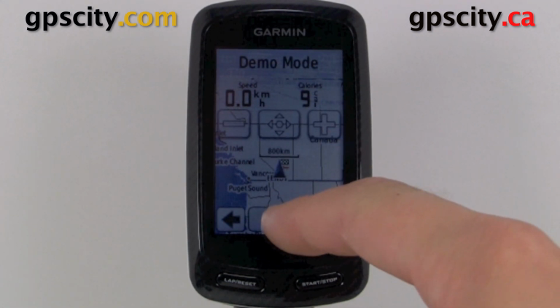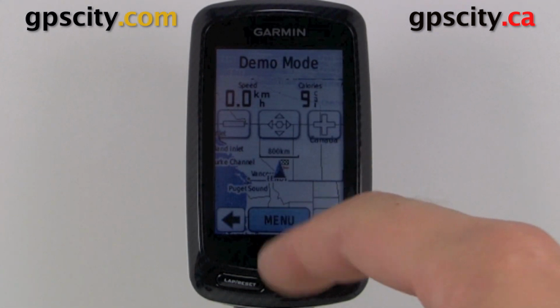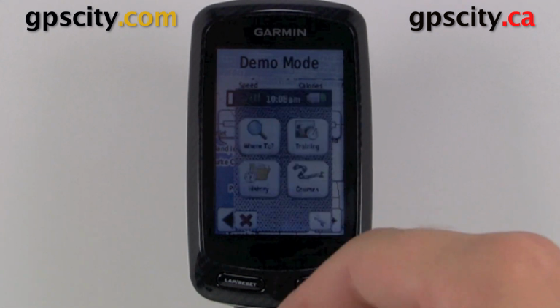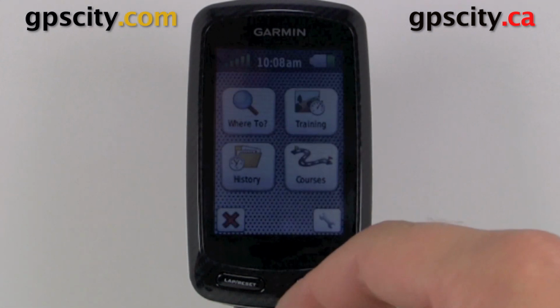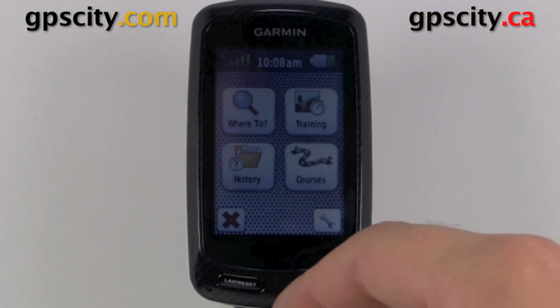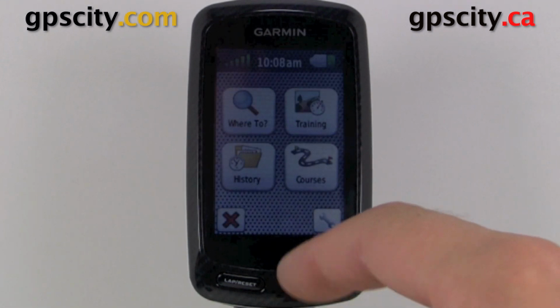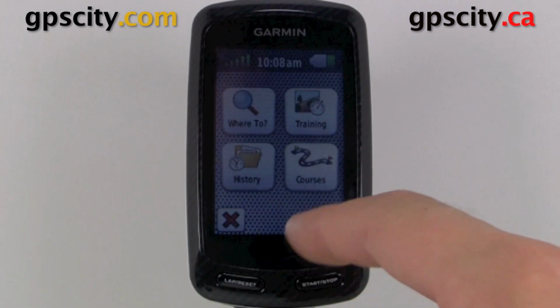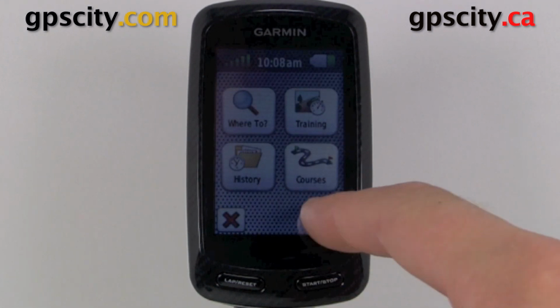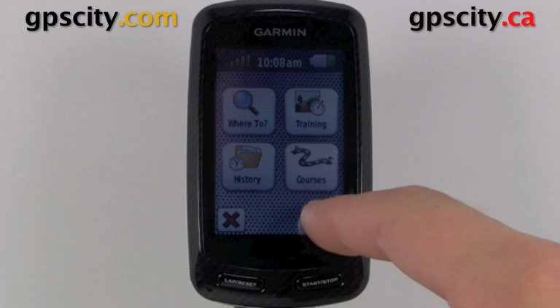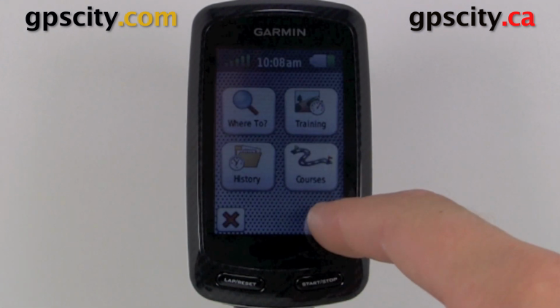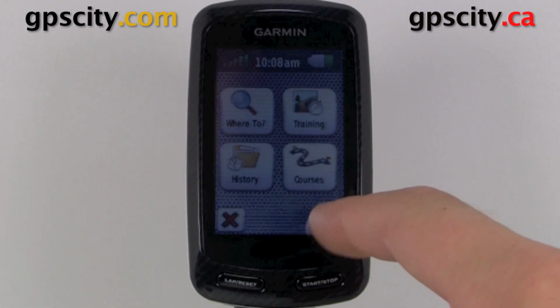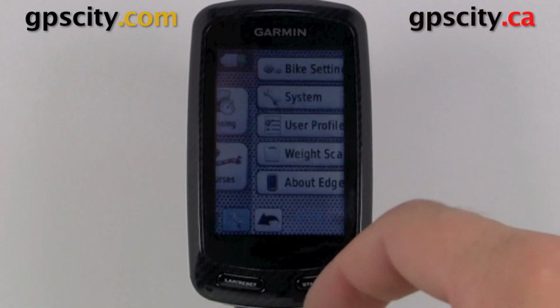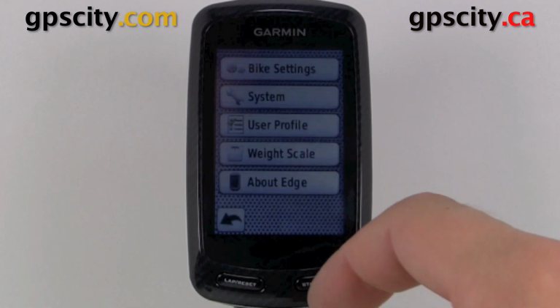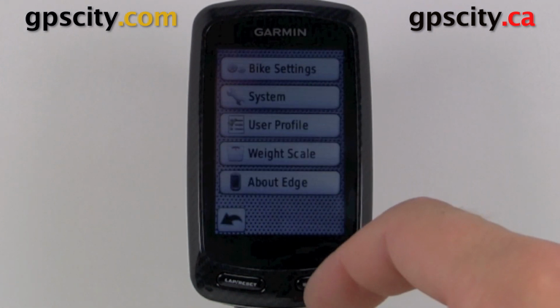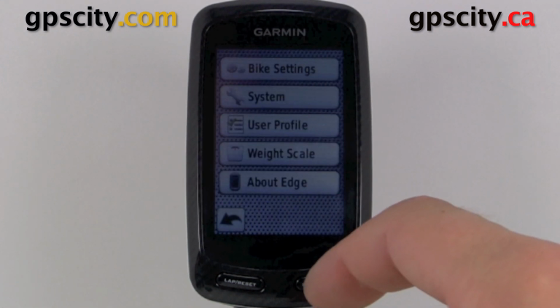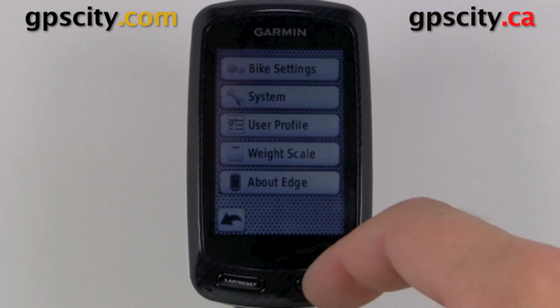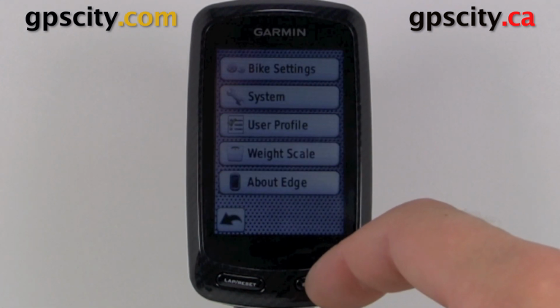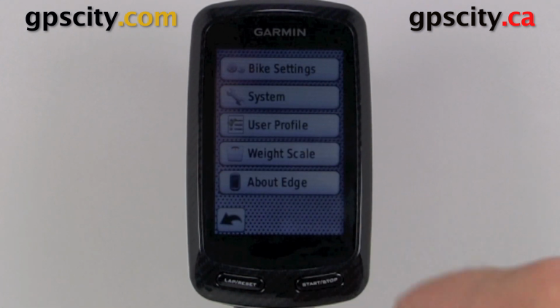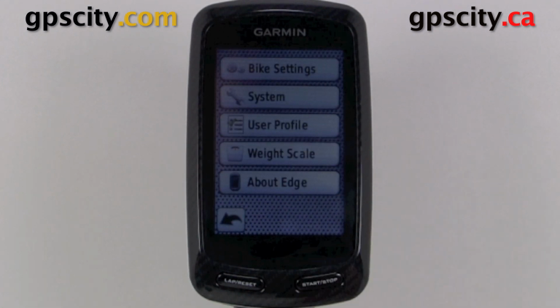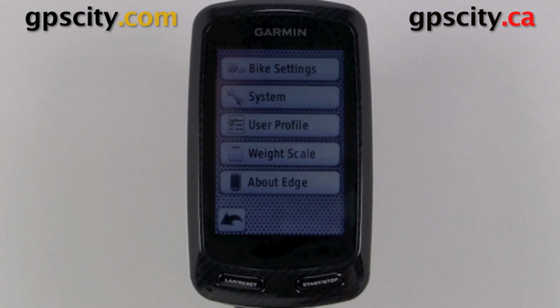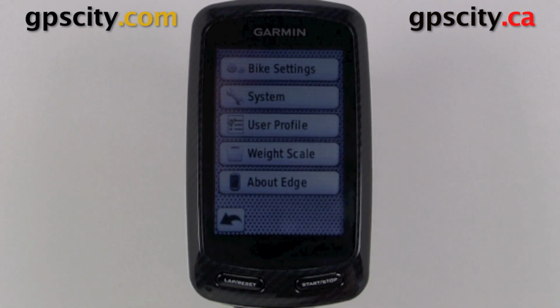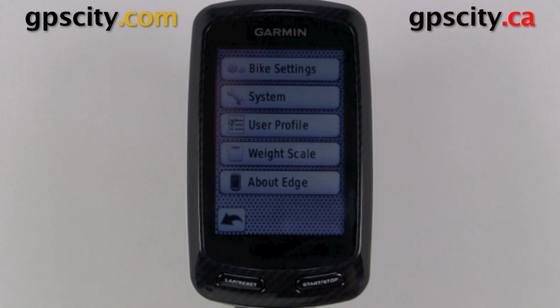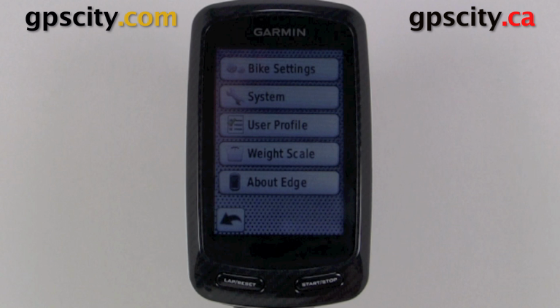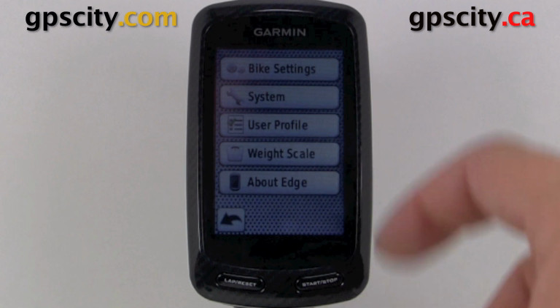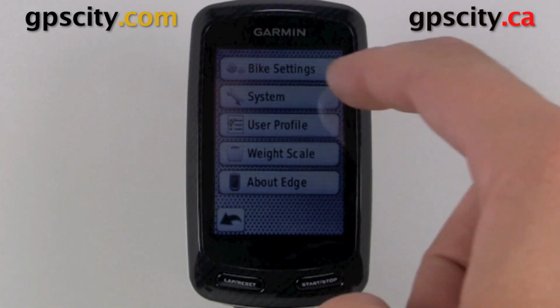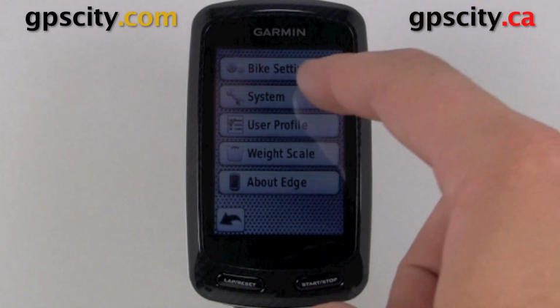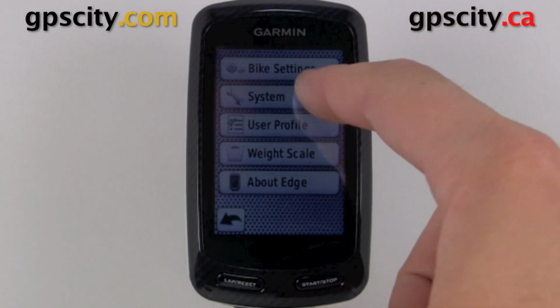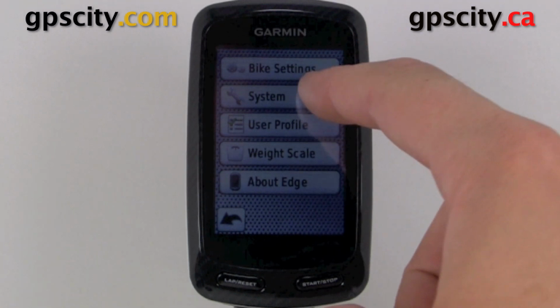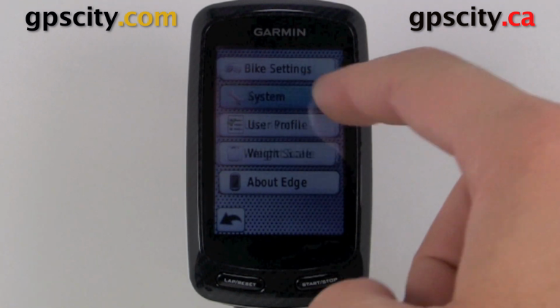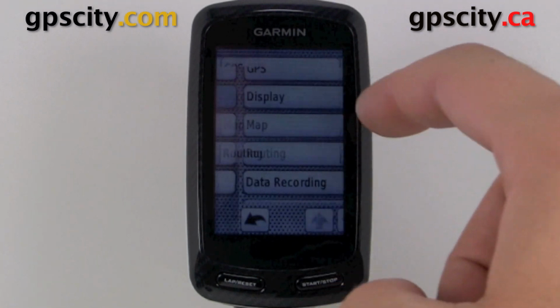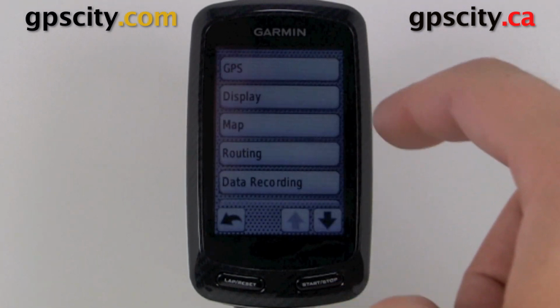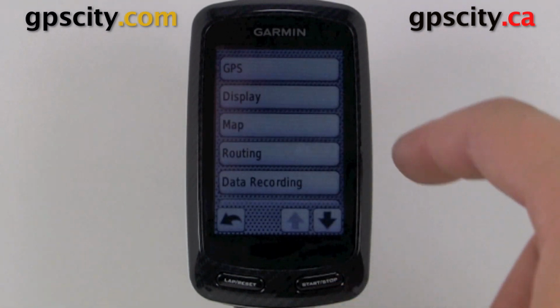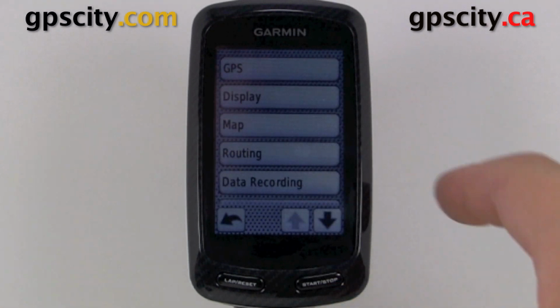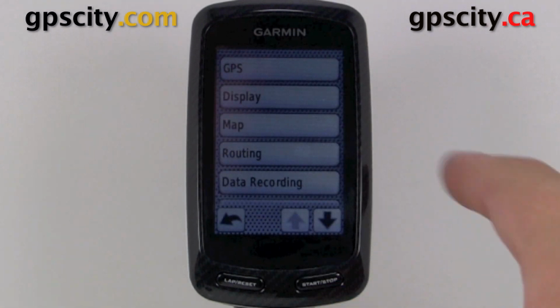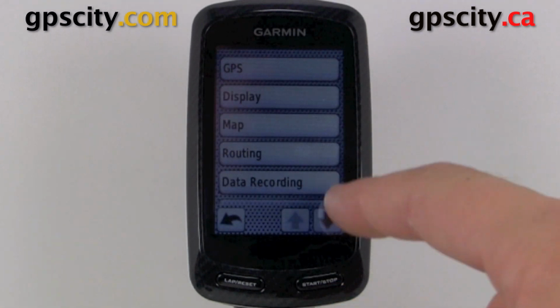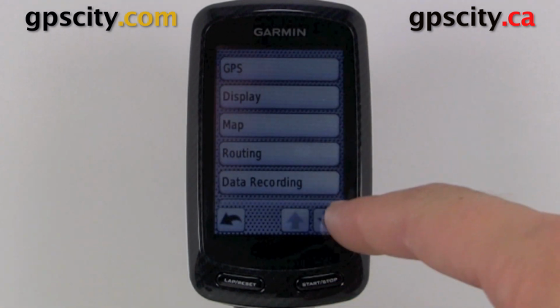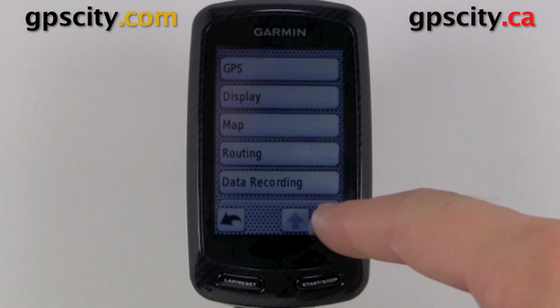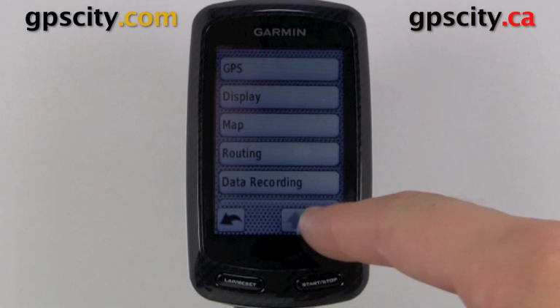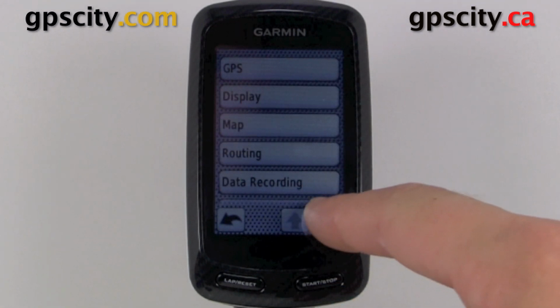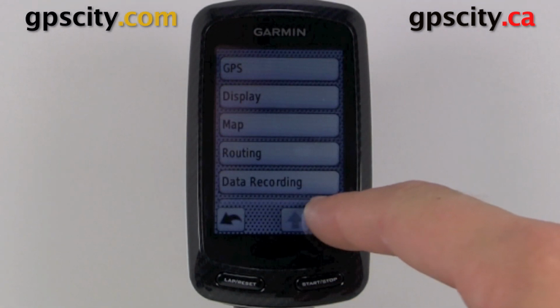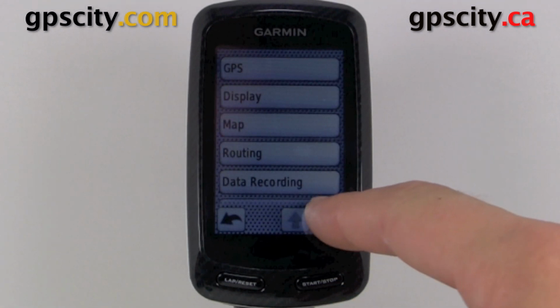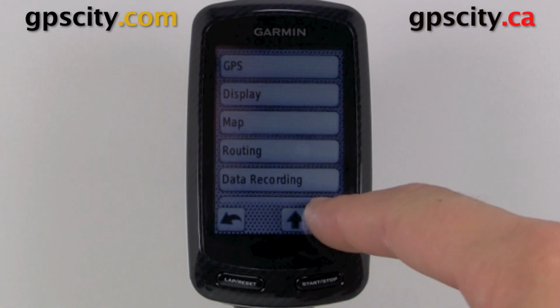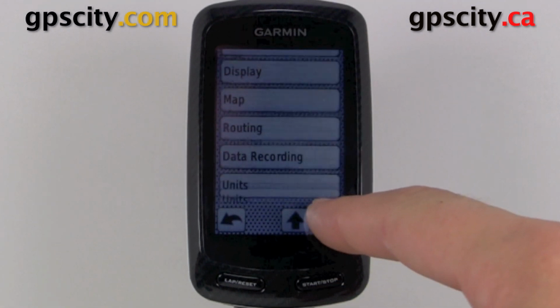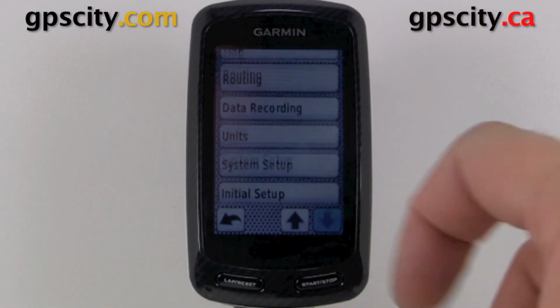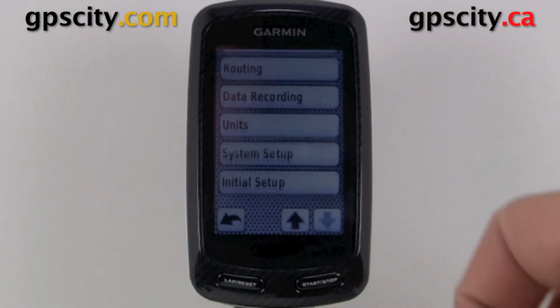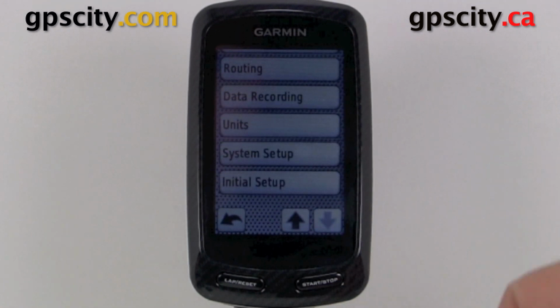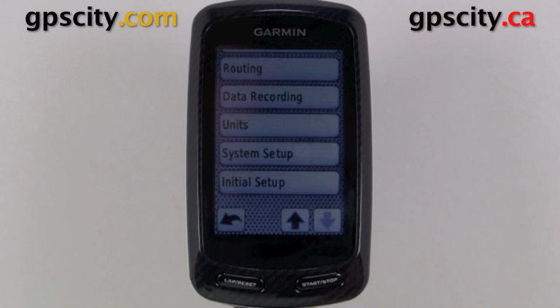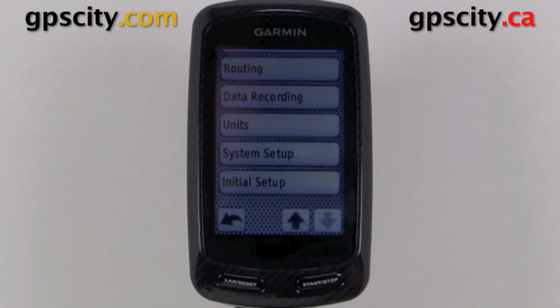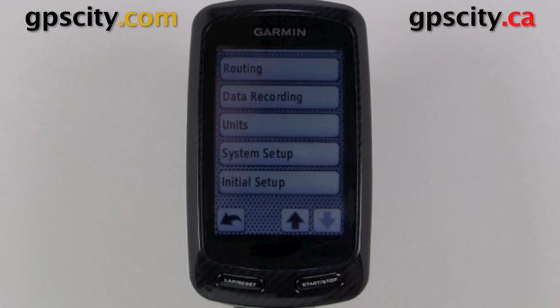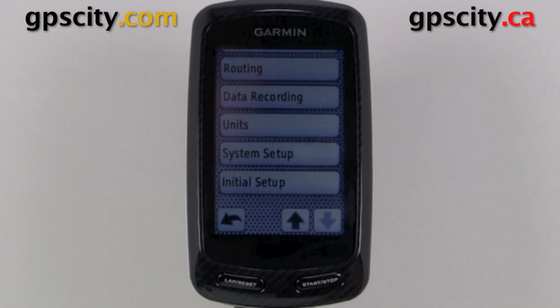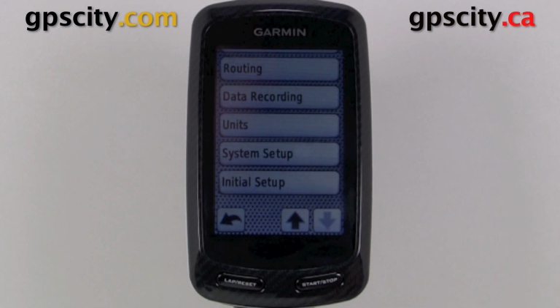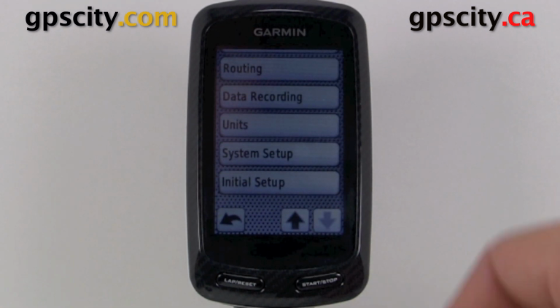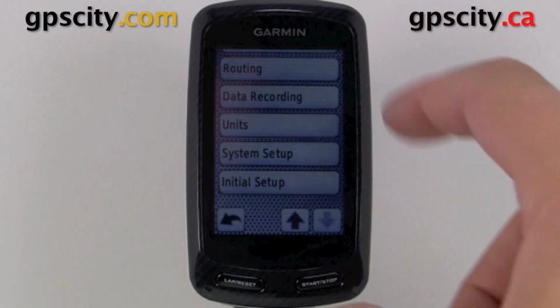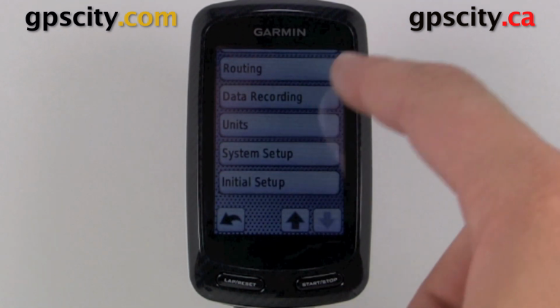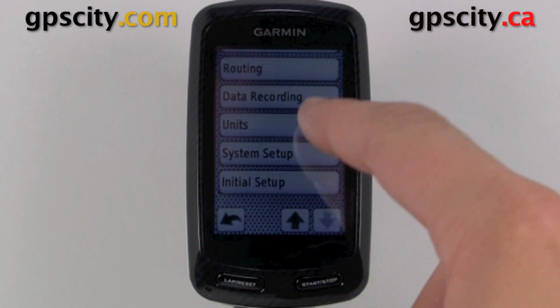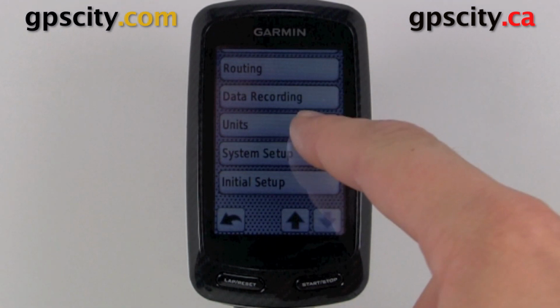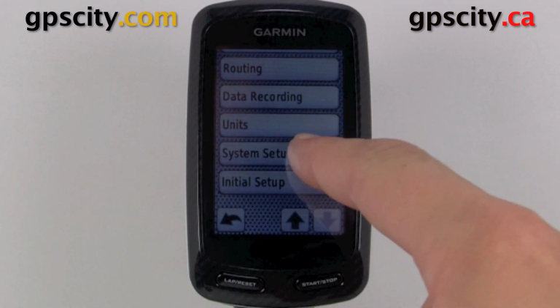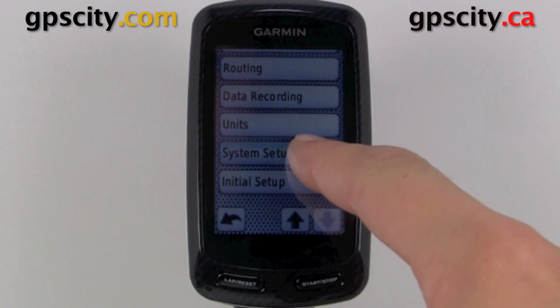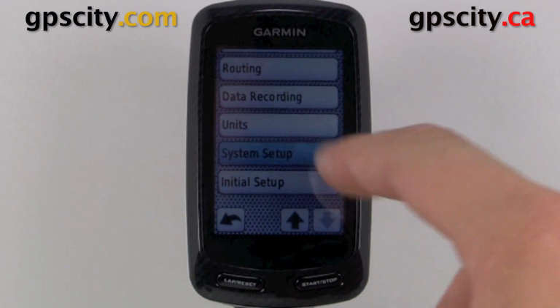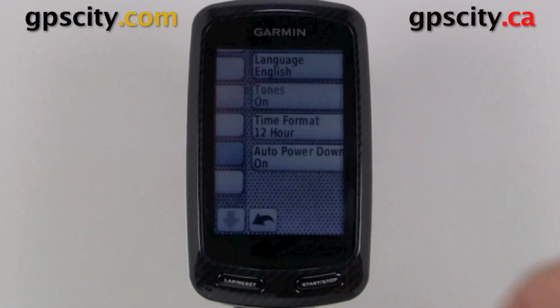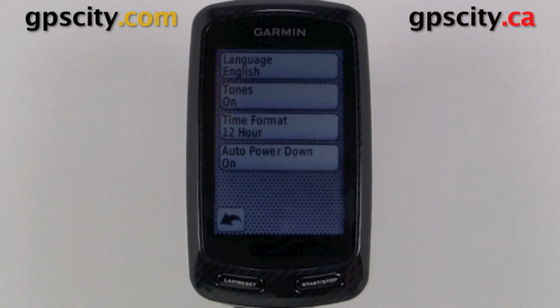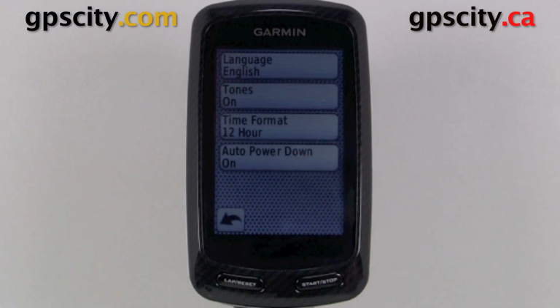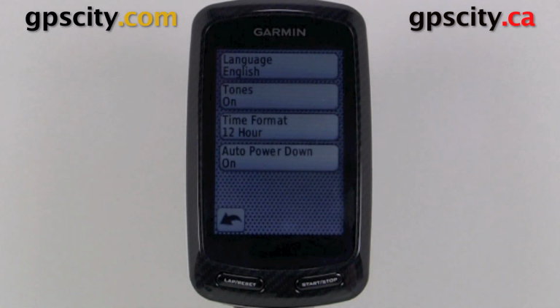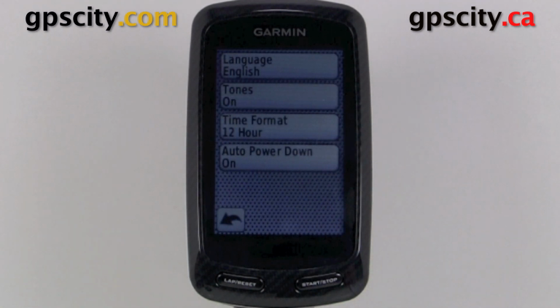So let's go into menu, tools, then we're going to go into system again, second page. So hit that down arrow, then system setup.